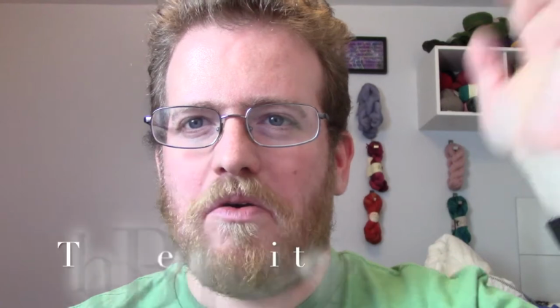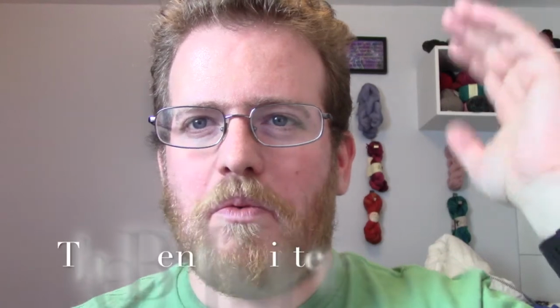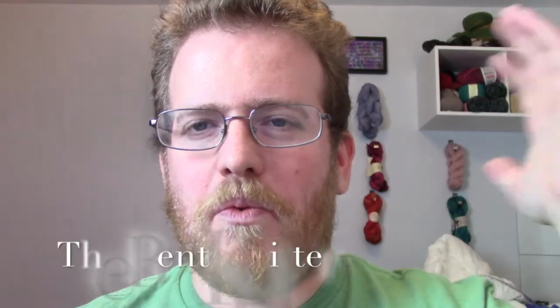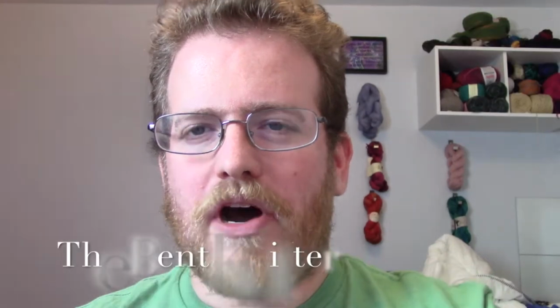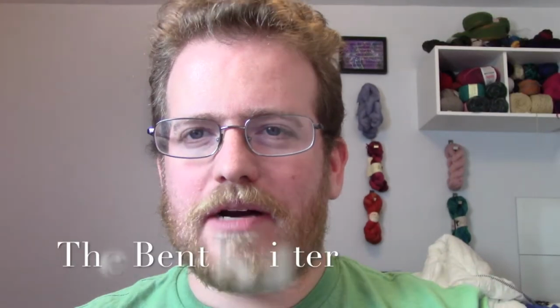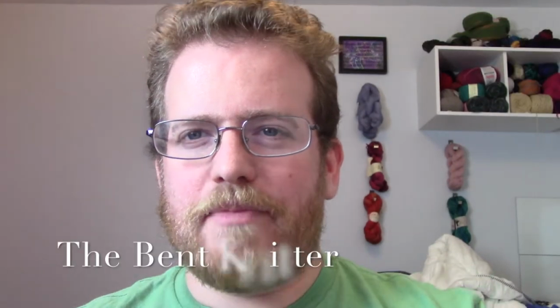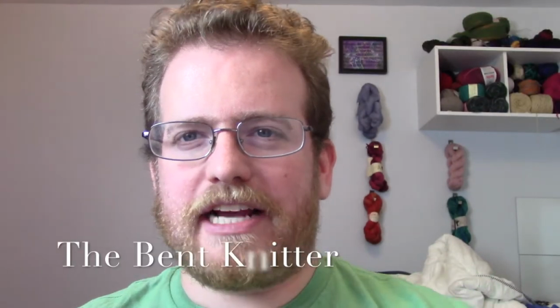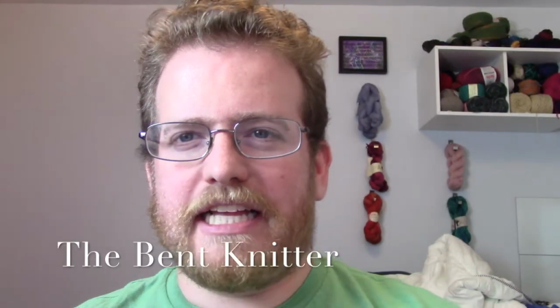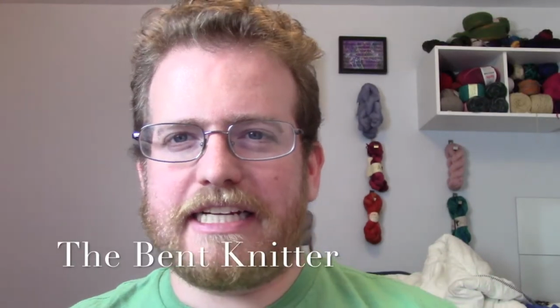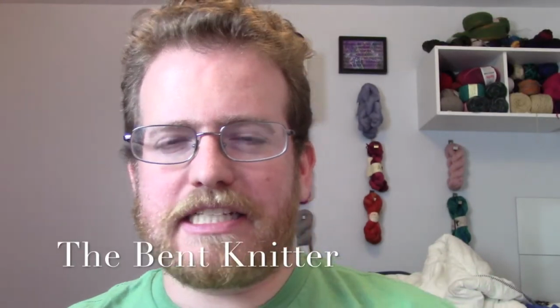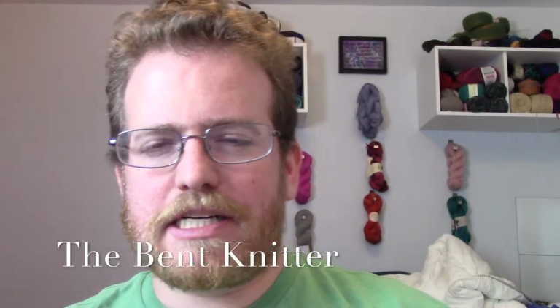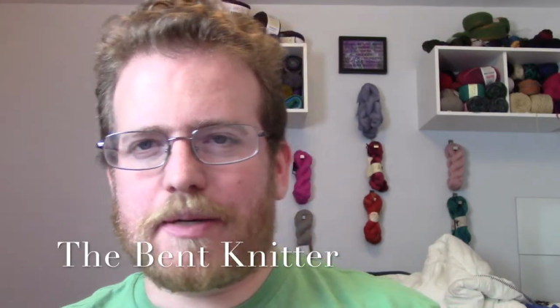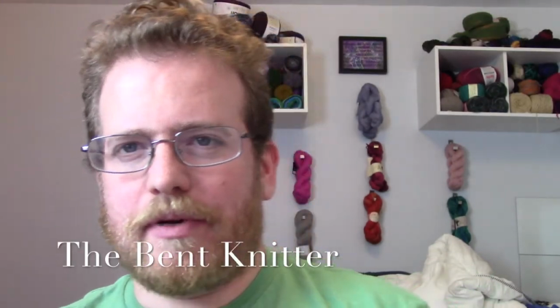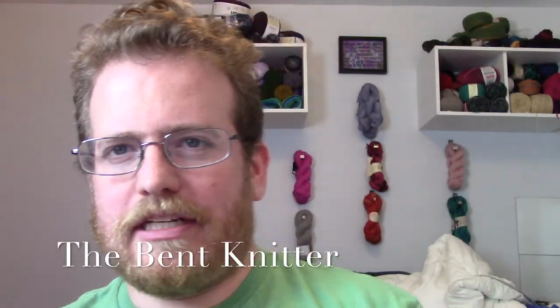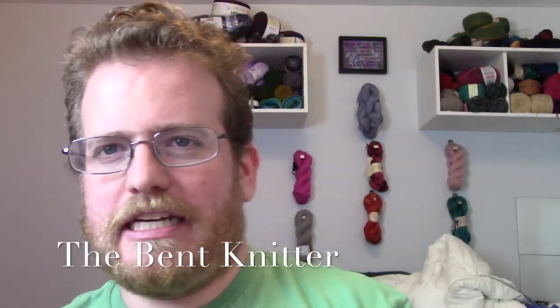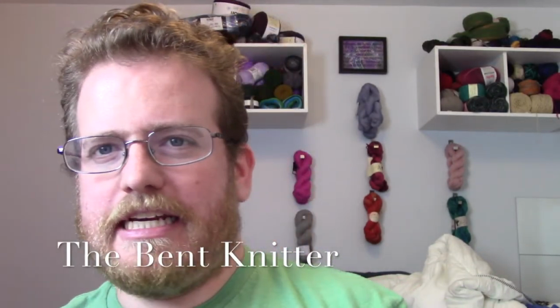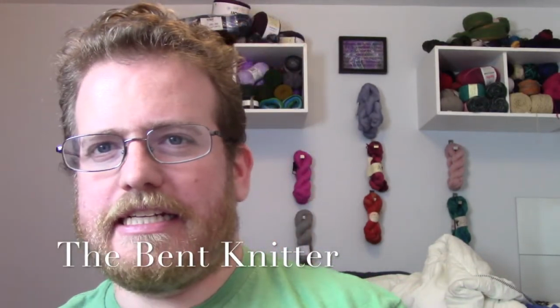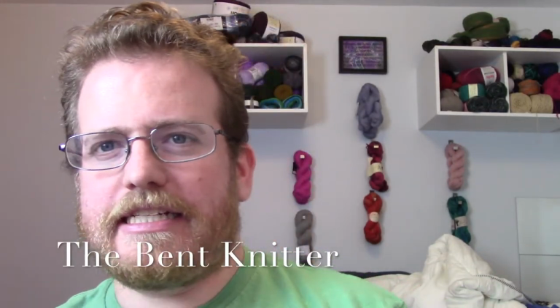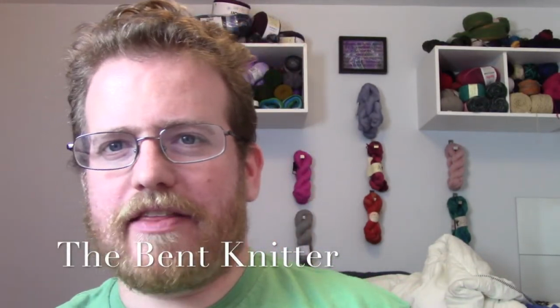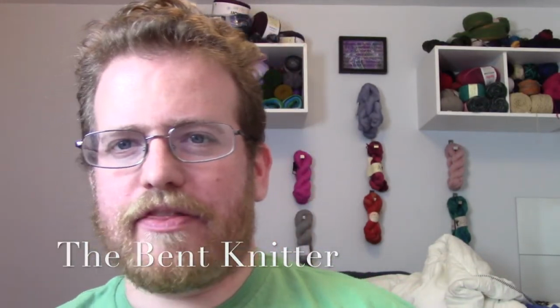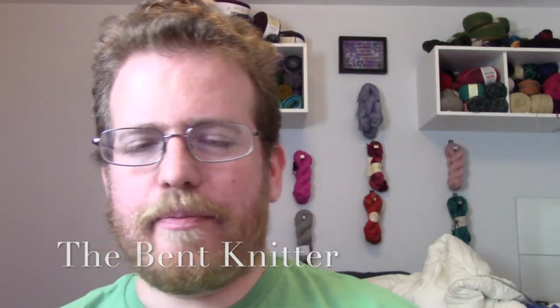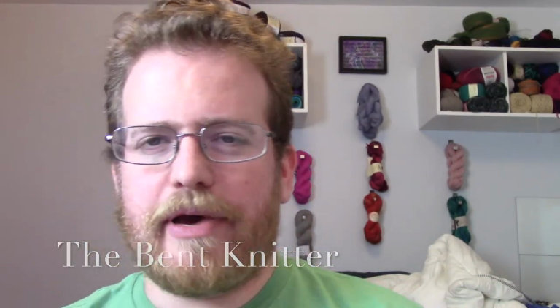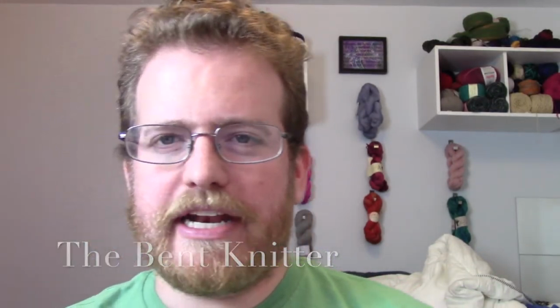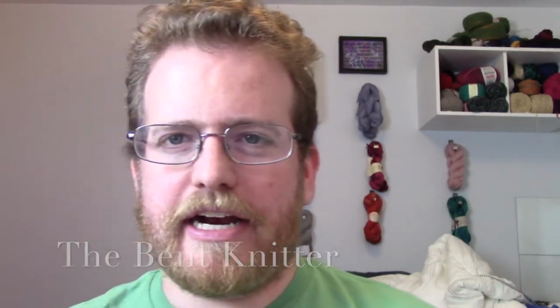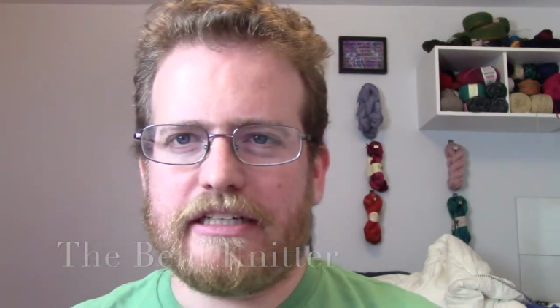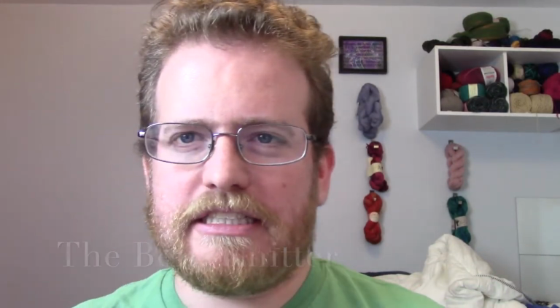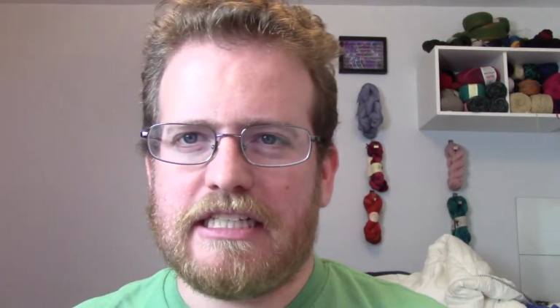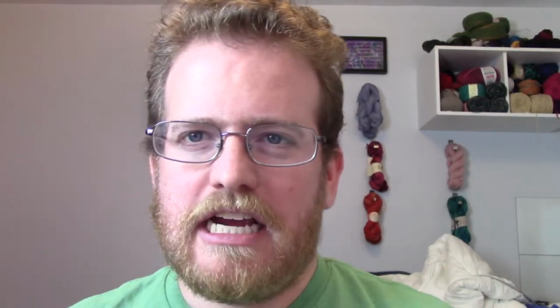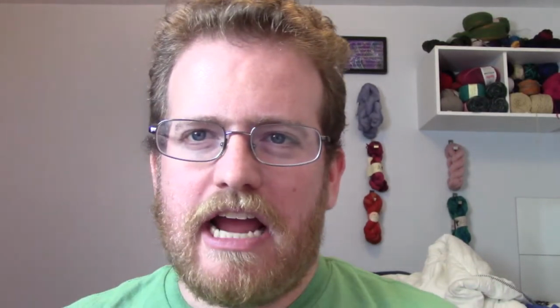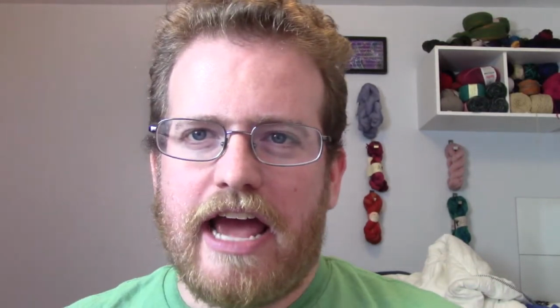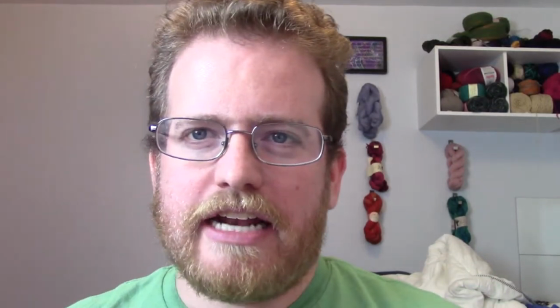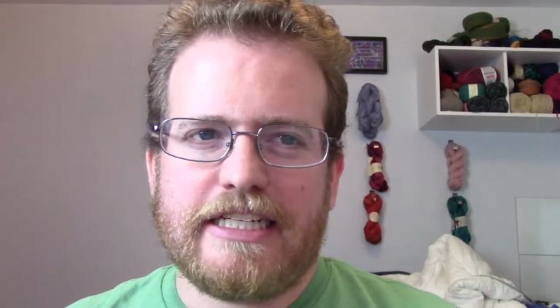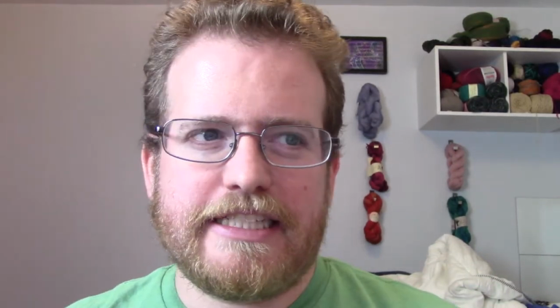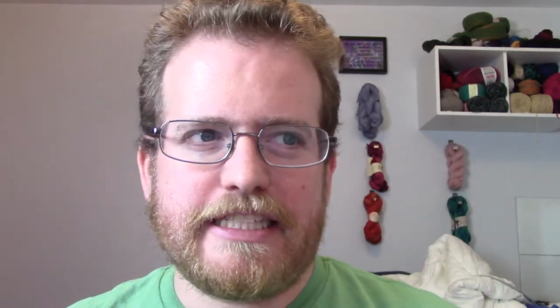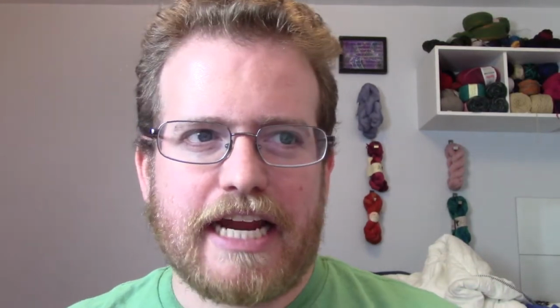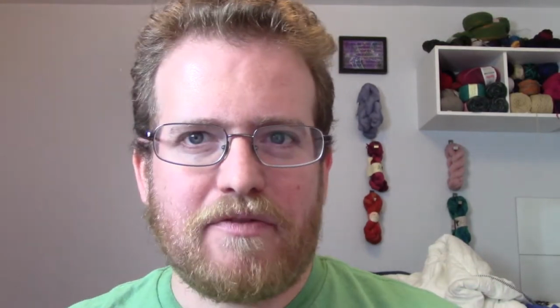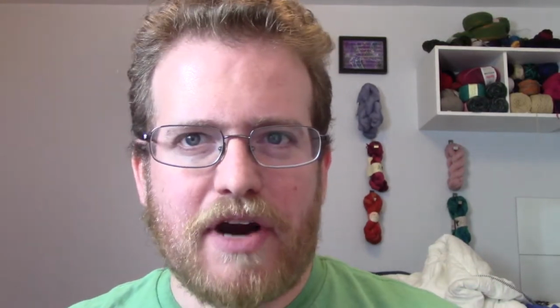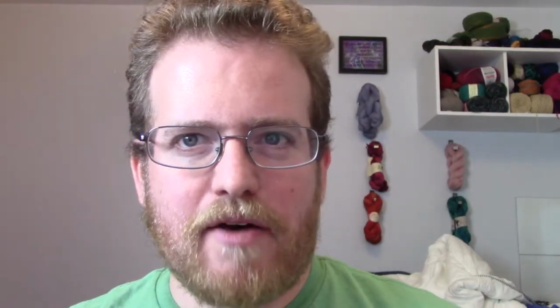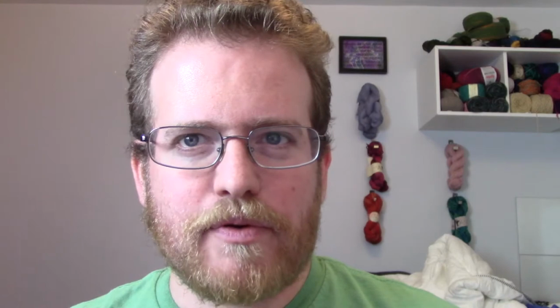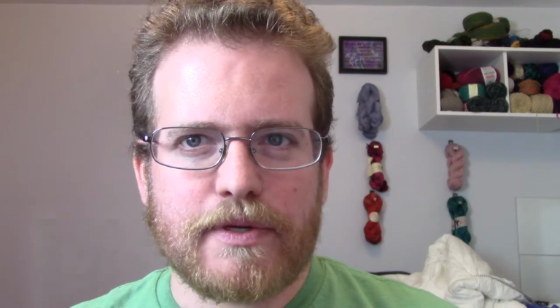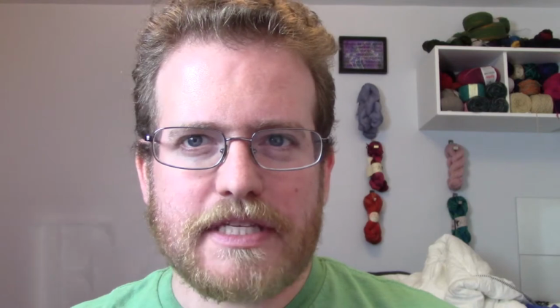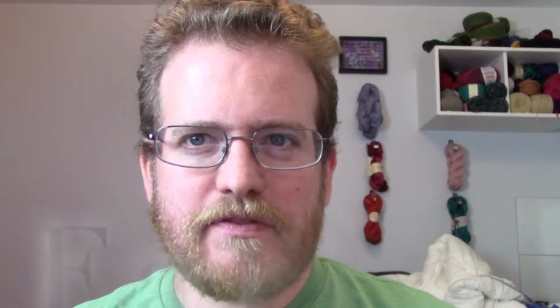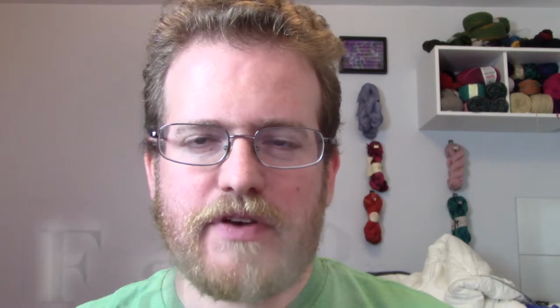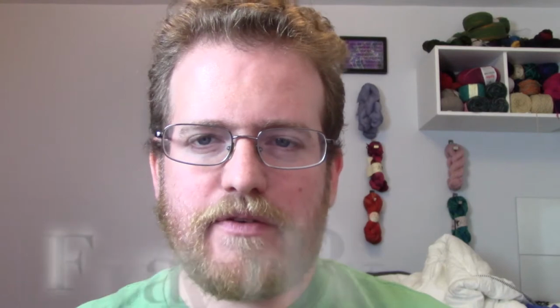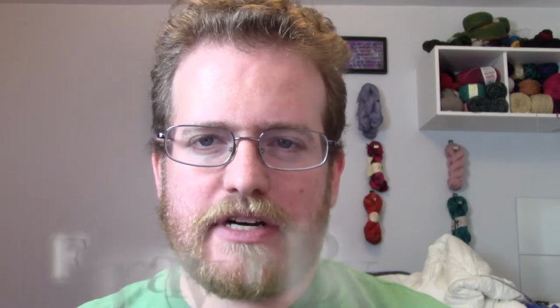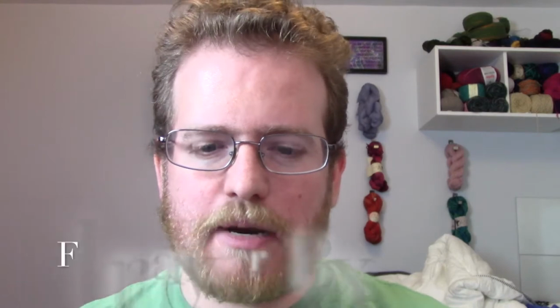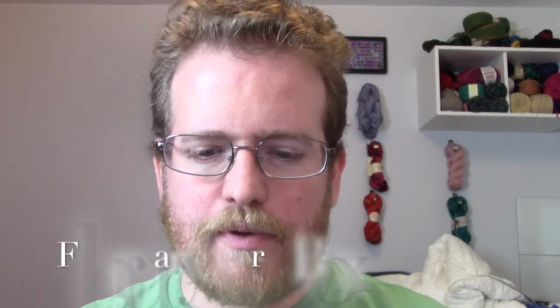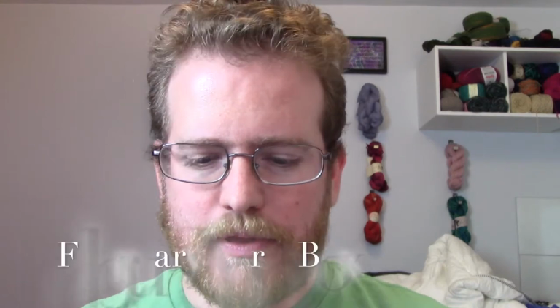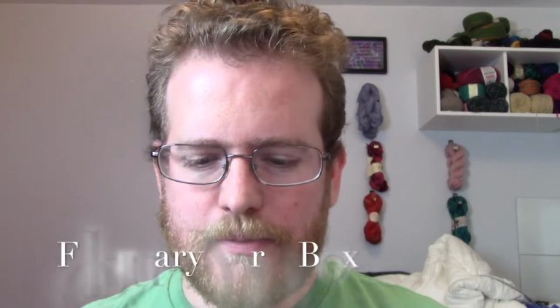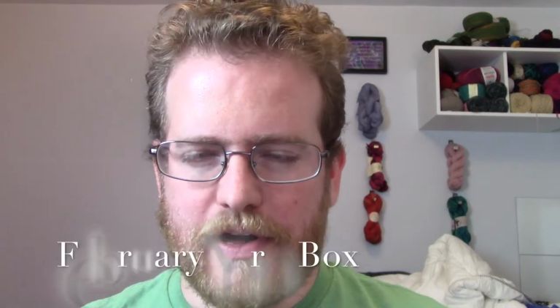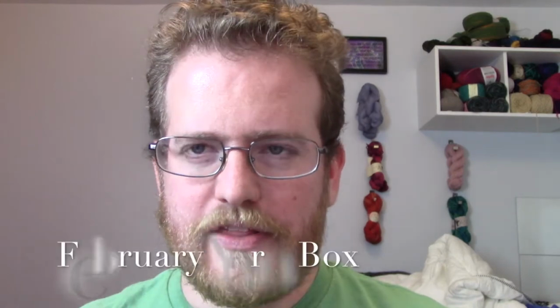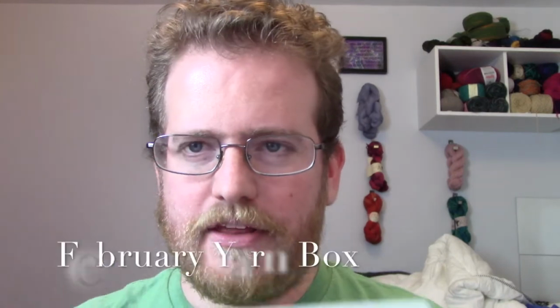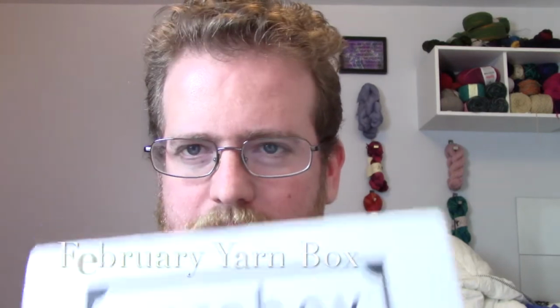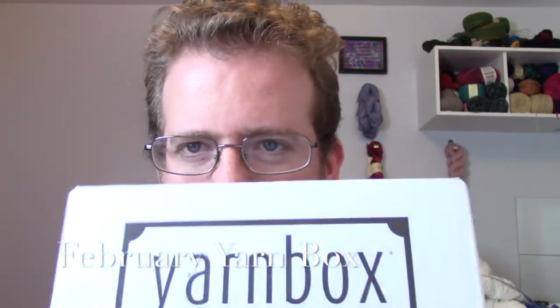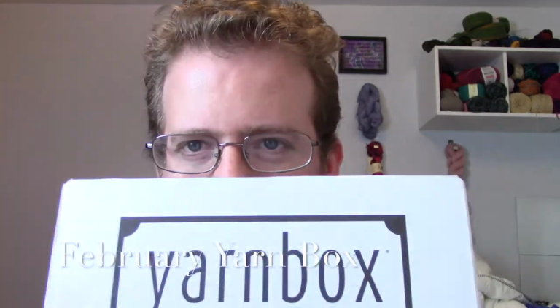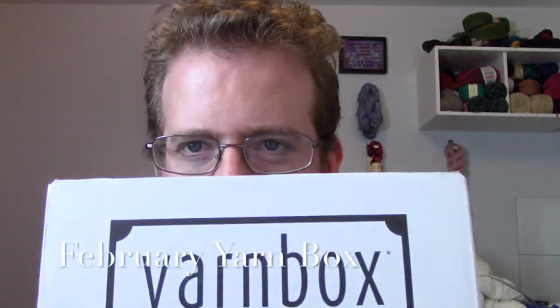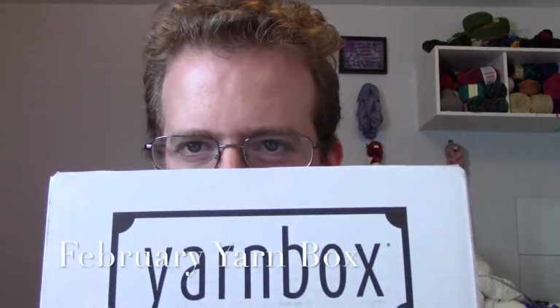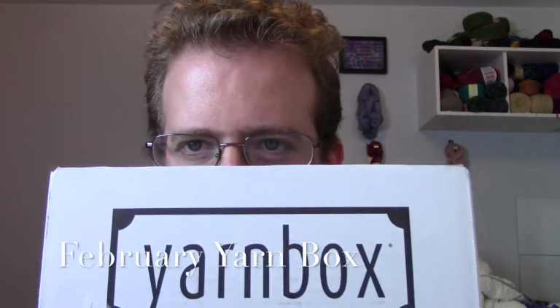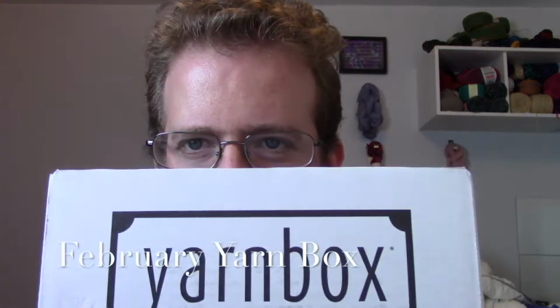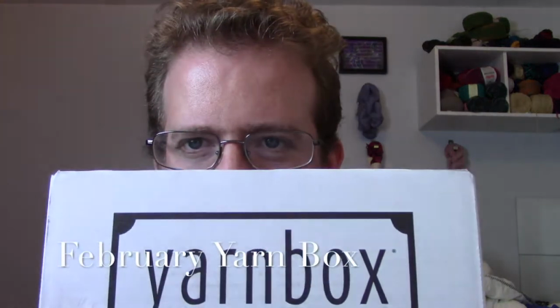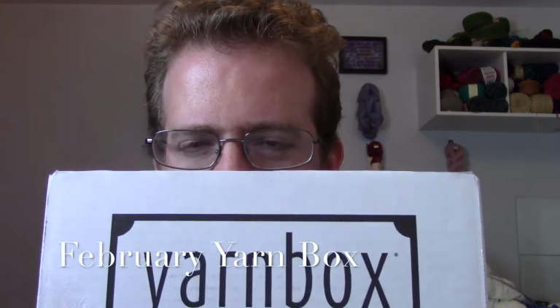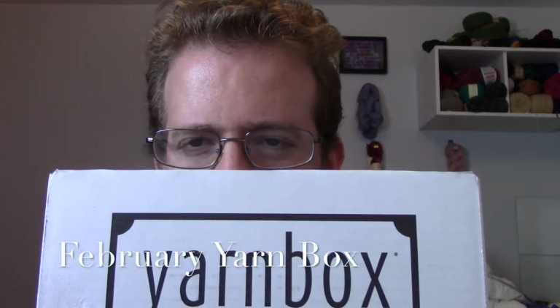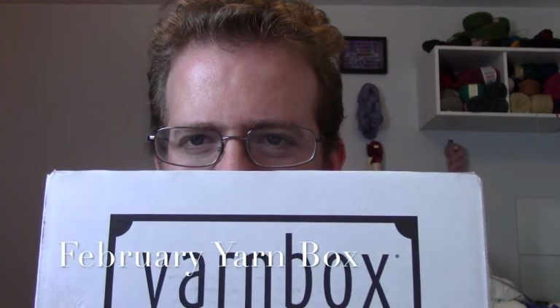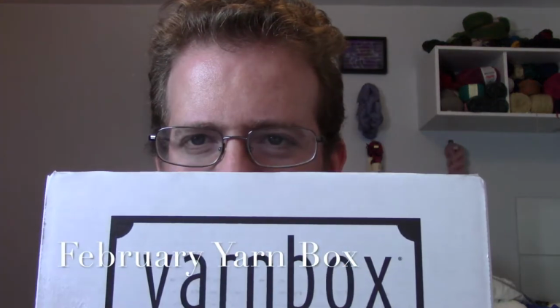Welcome back ladies and gentlemen. It is the Vet Knitter and it is time for everyone's favorite comment of the month: Yarn Box!